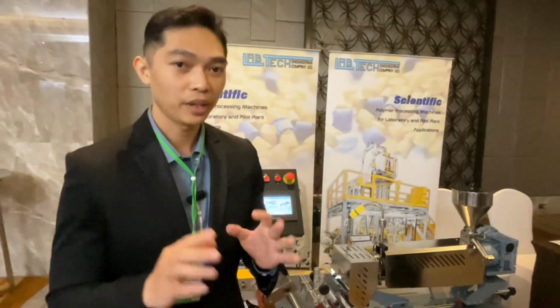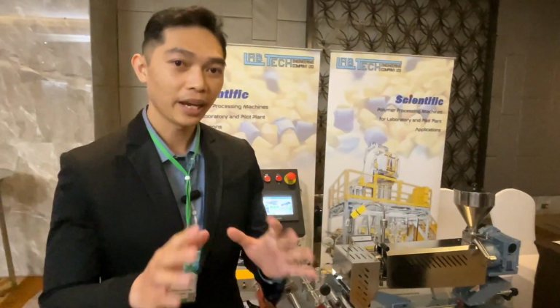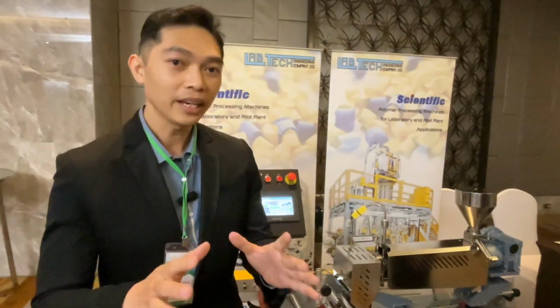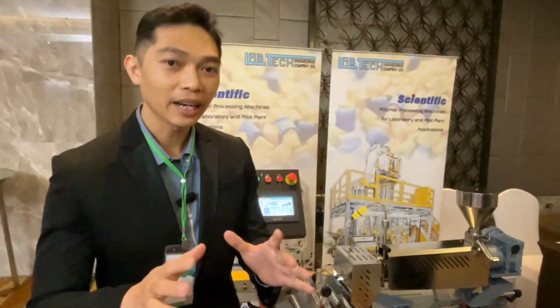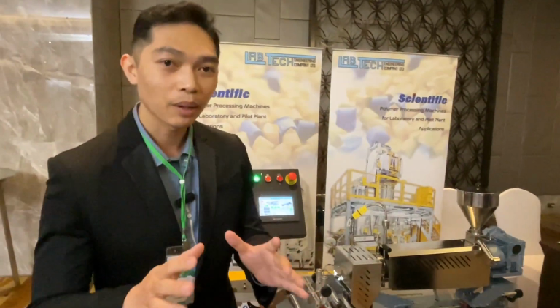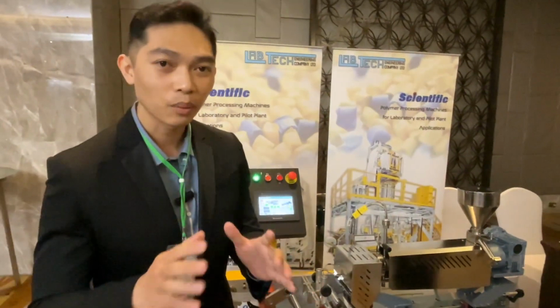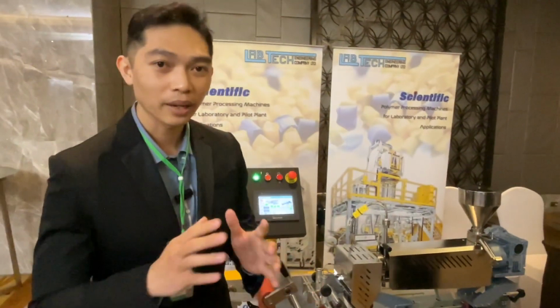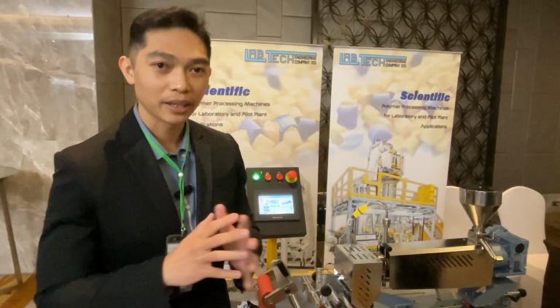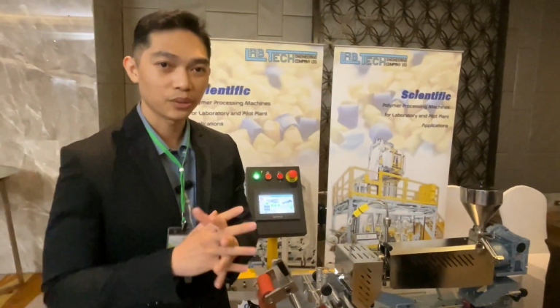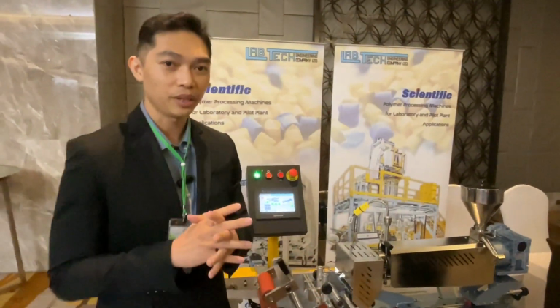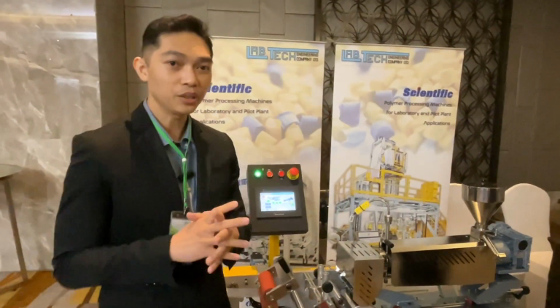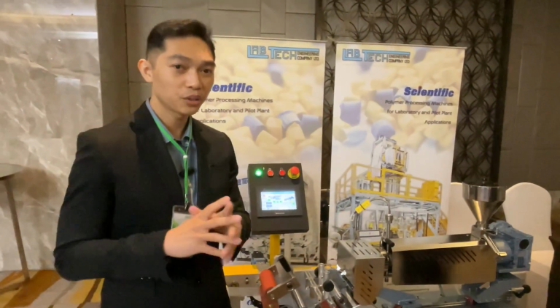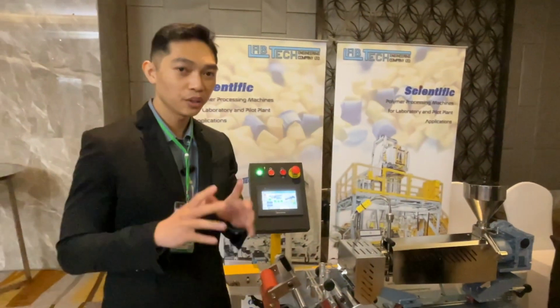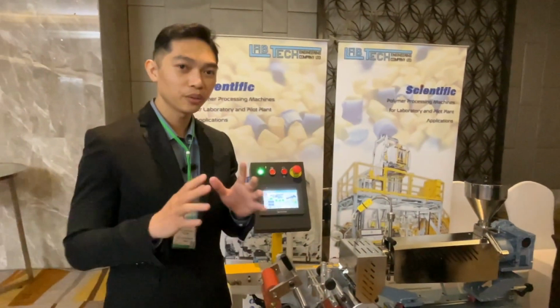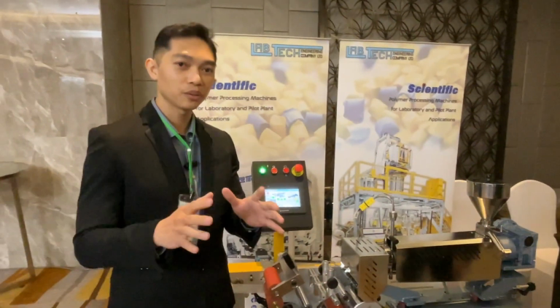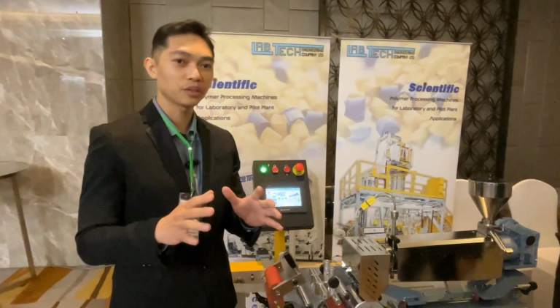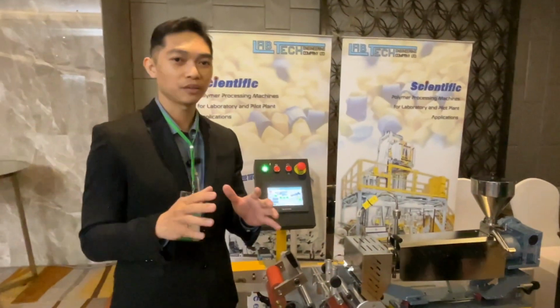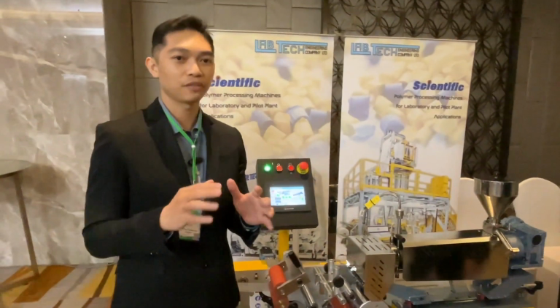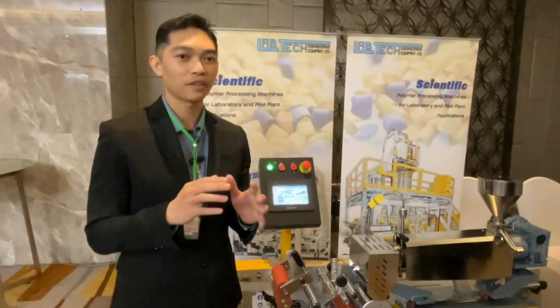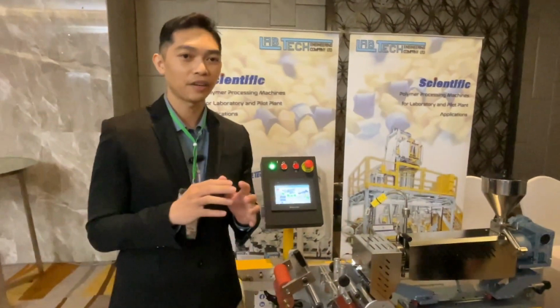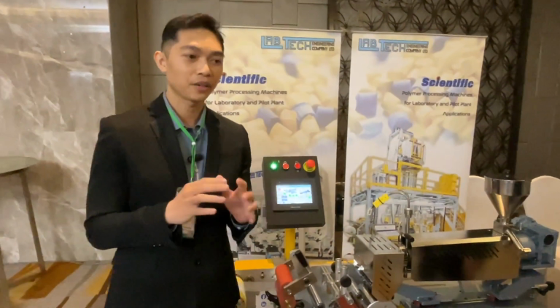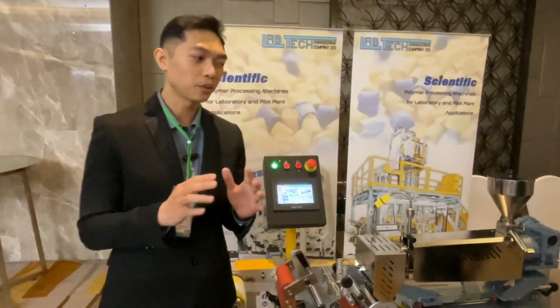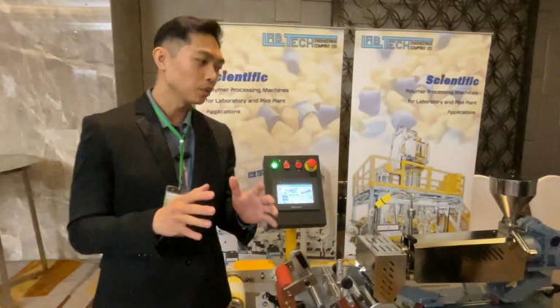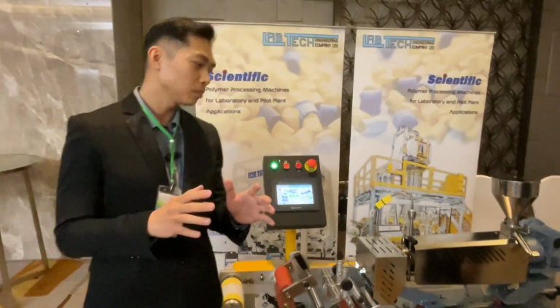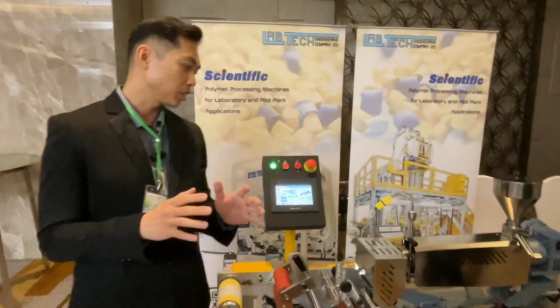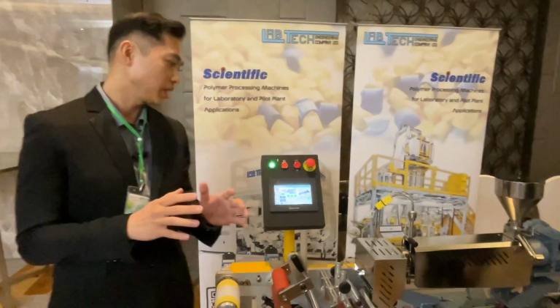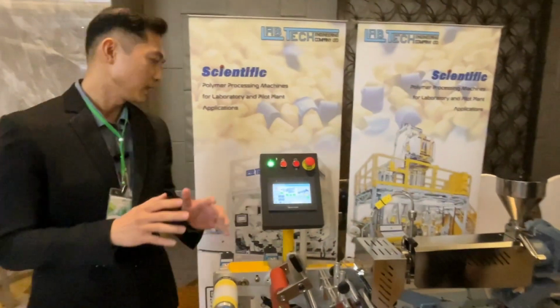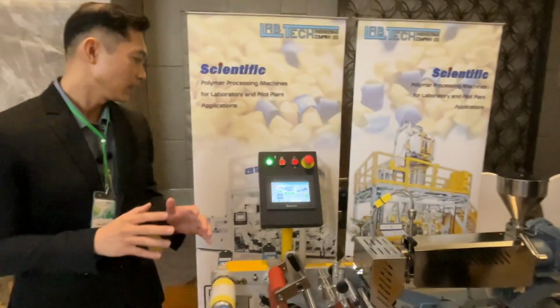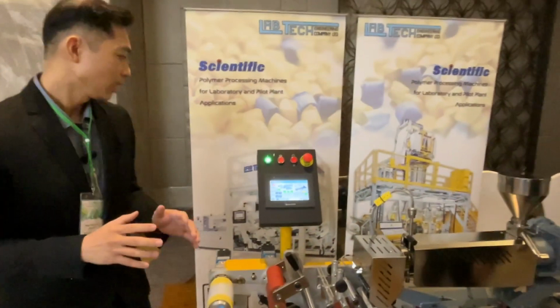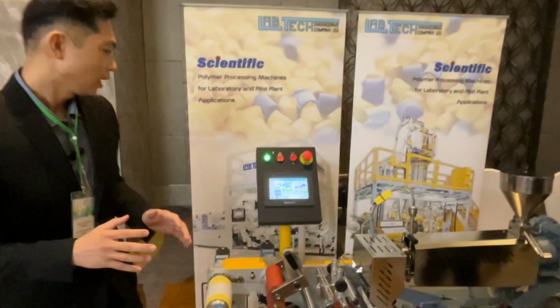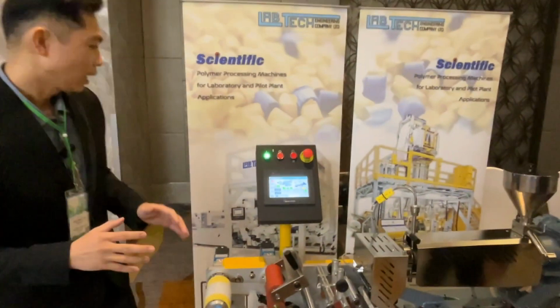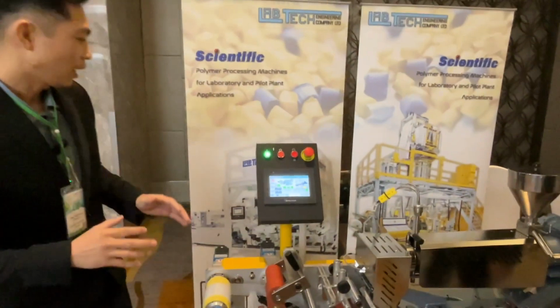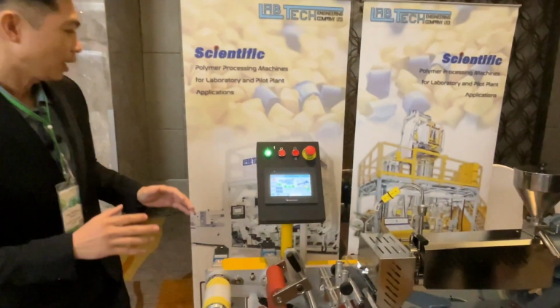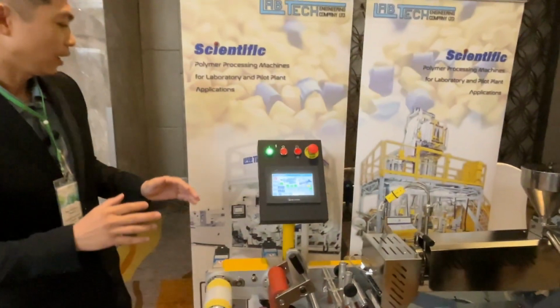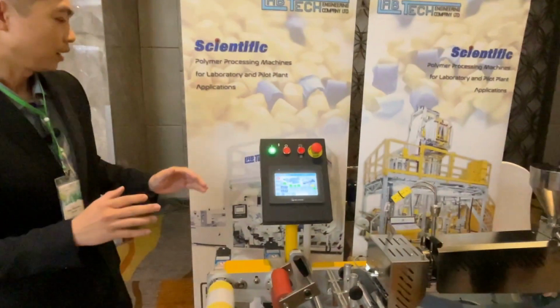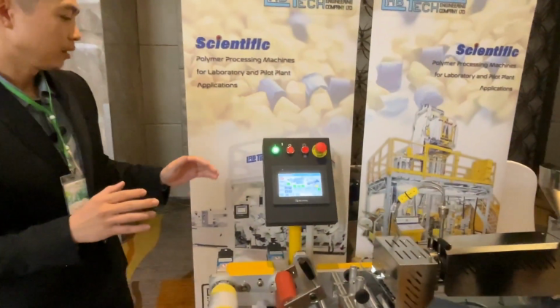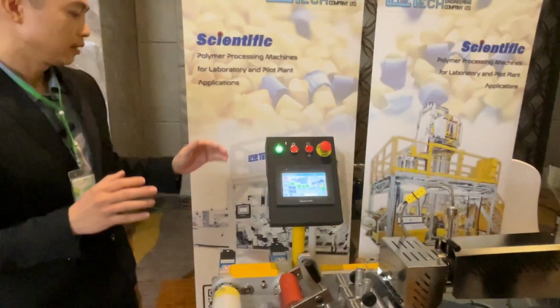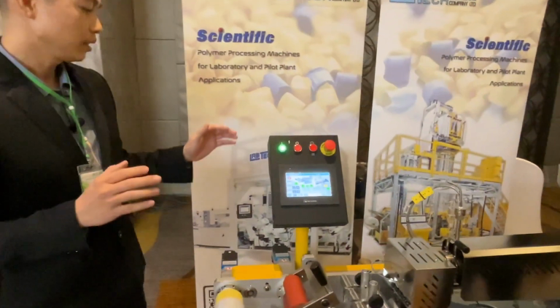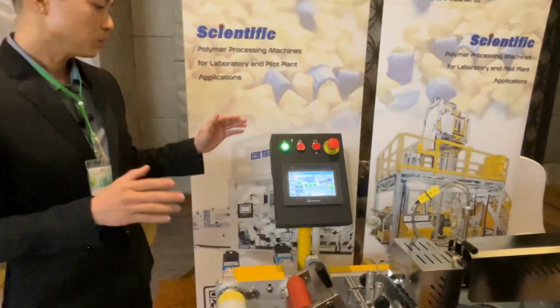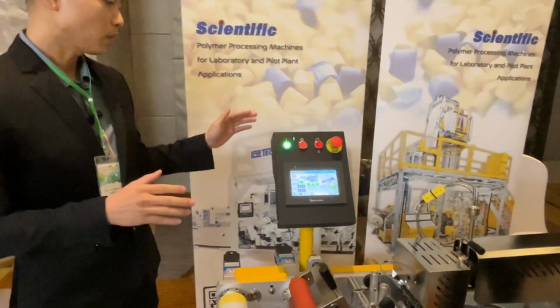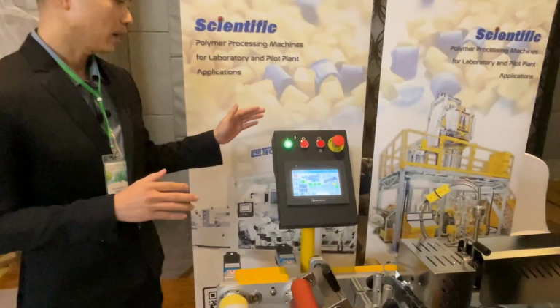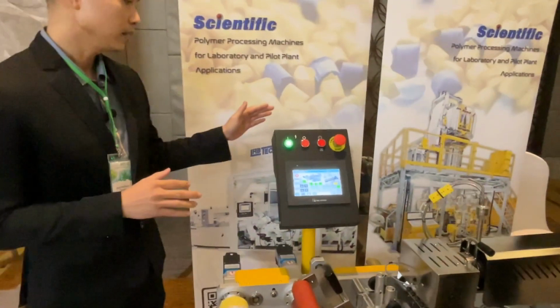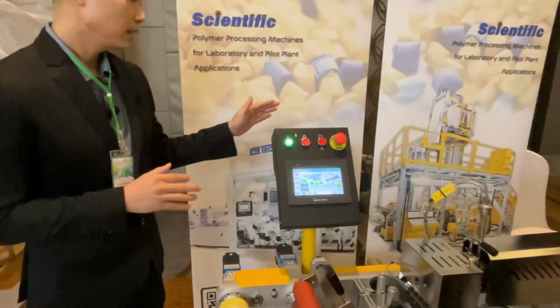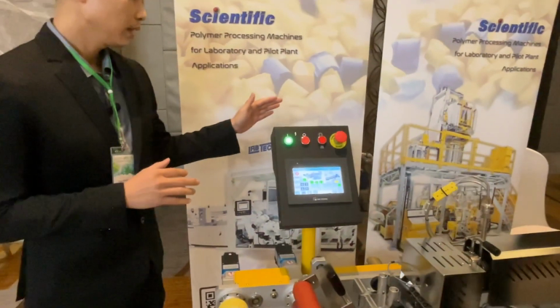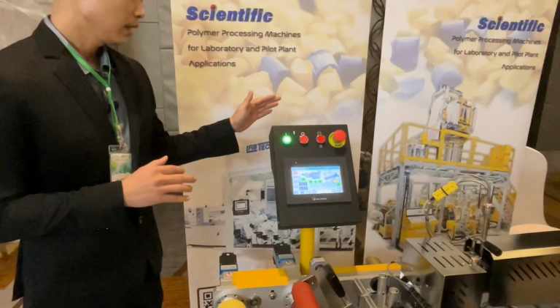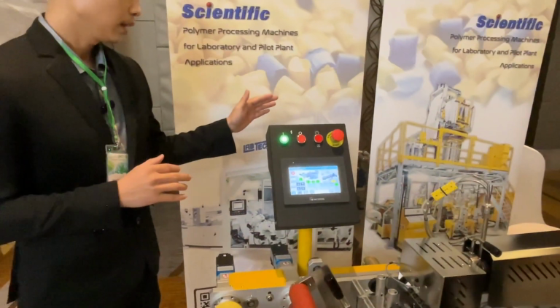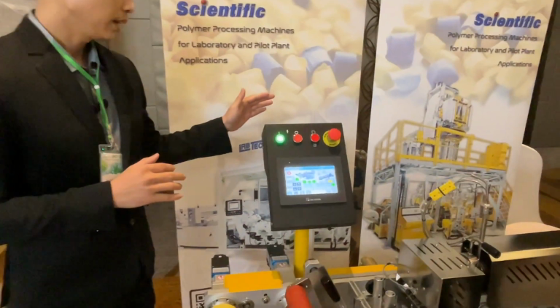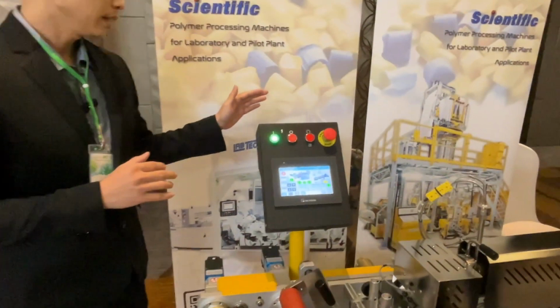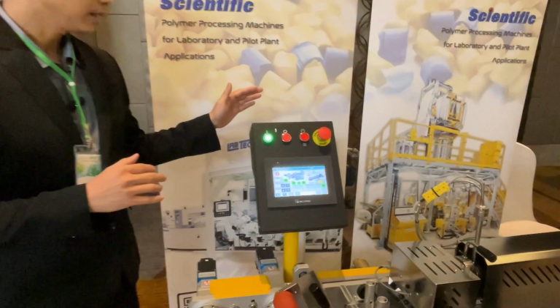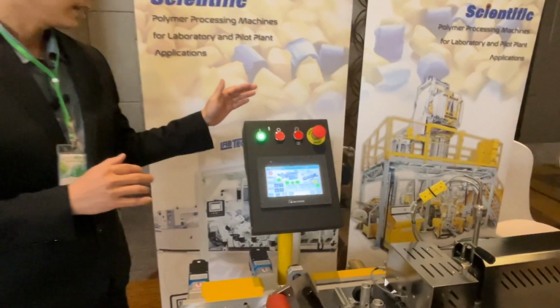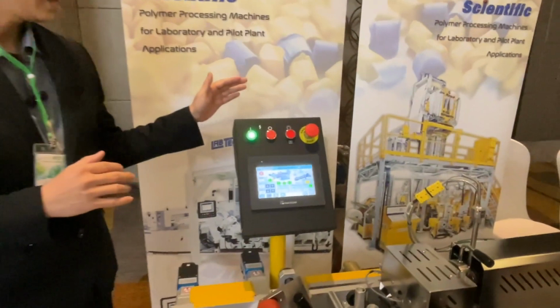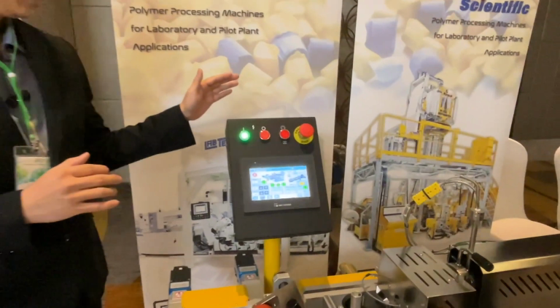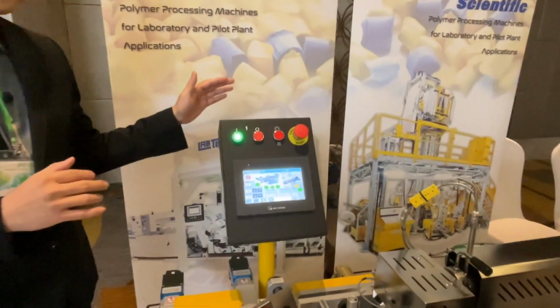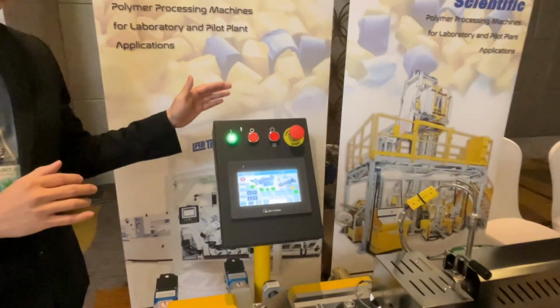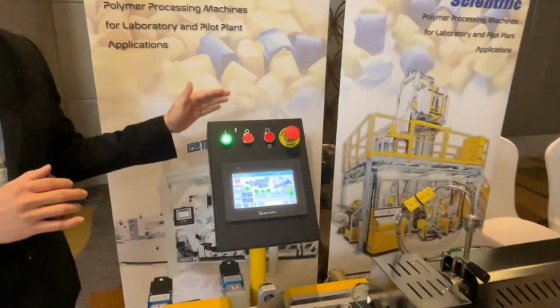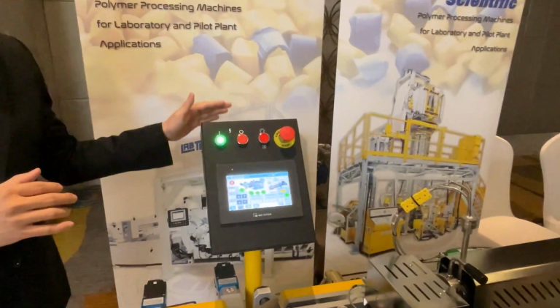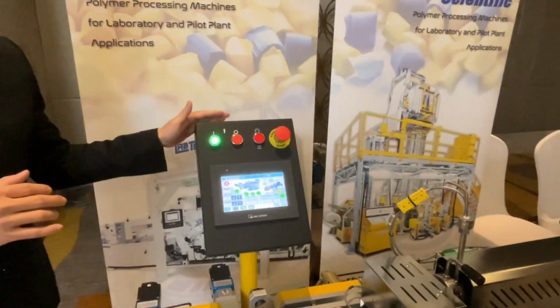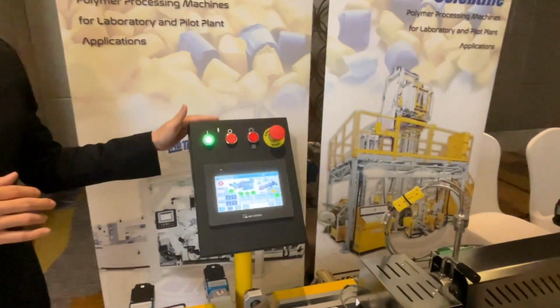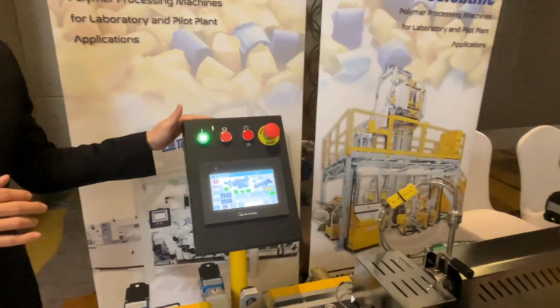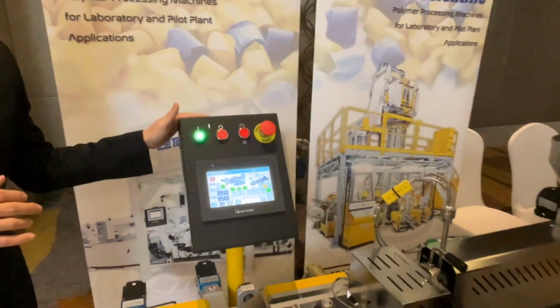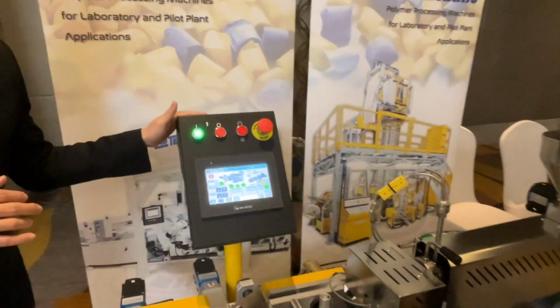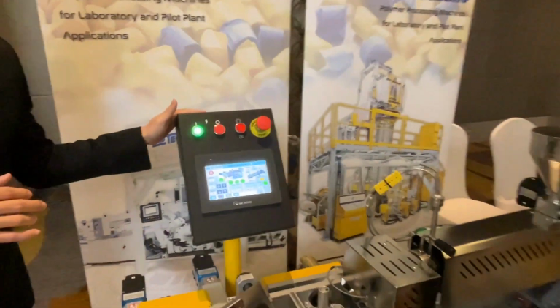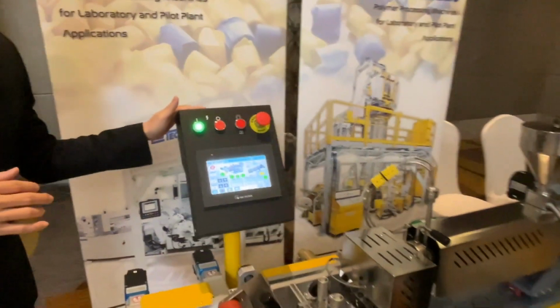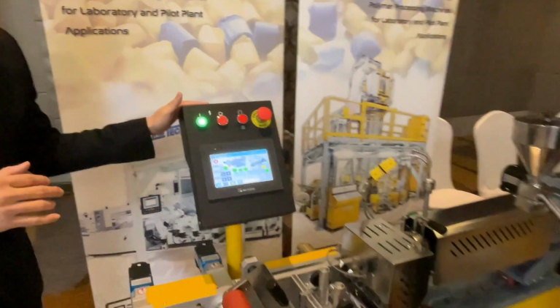Today I would like to introduce you to a very cool machine. This one is the mini cast film line.